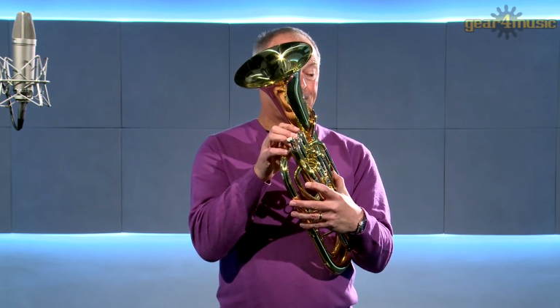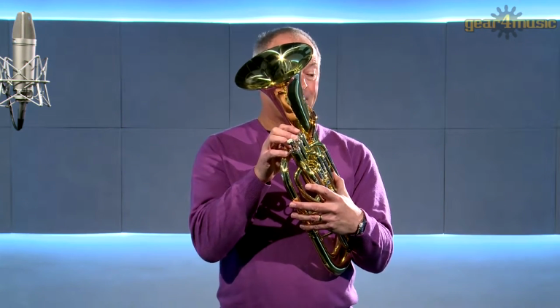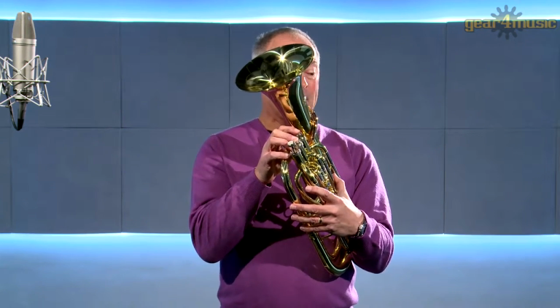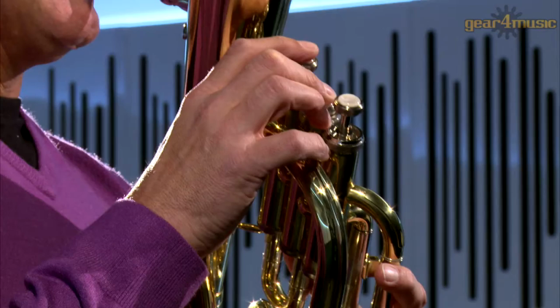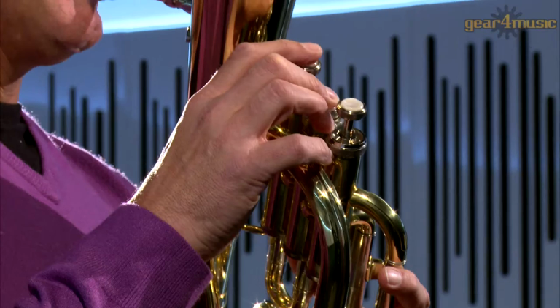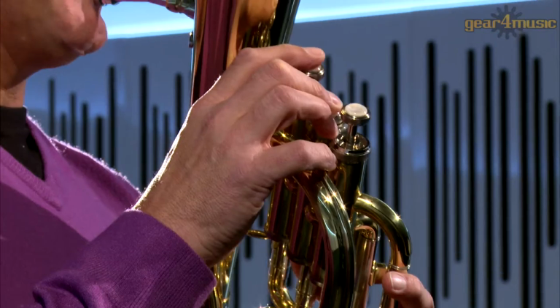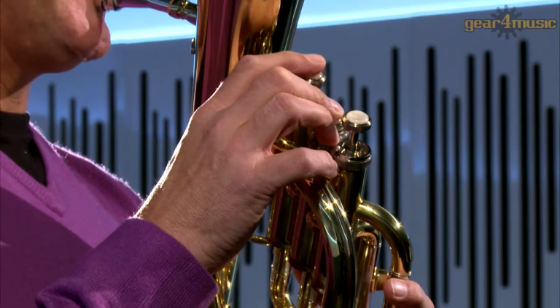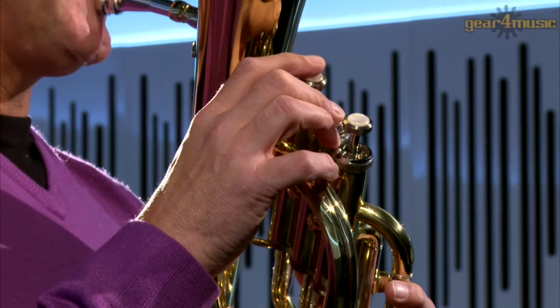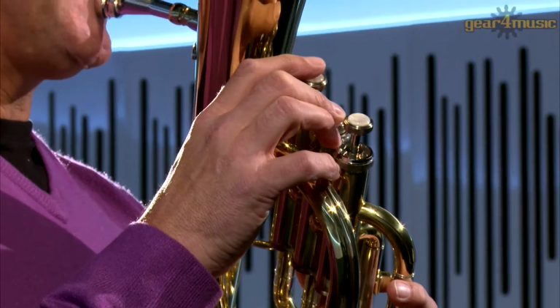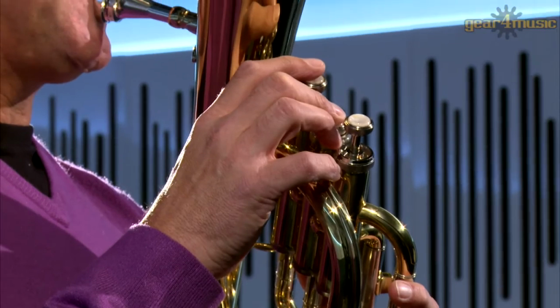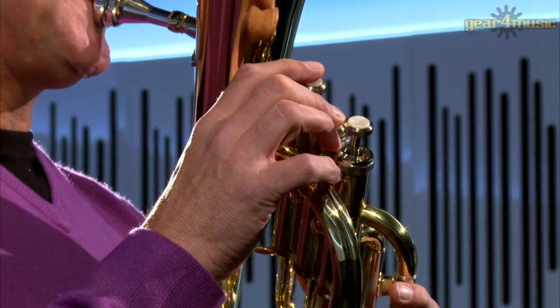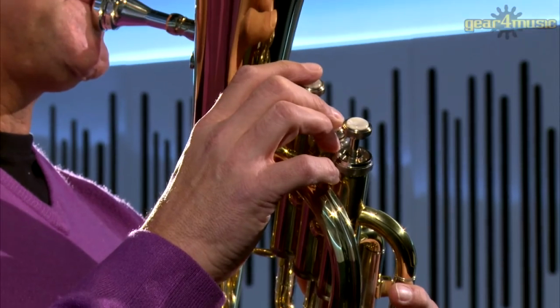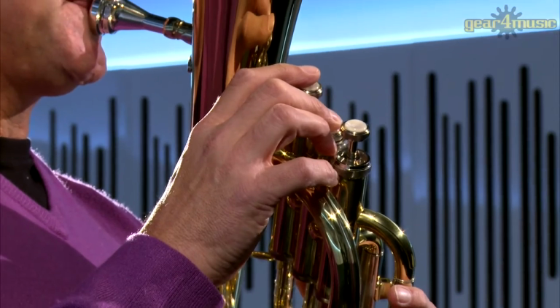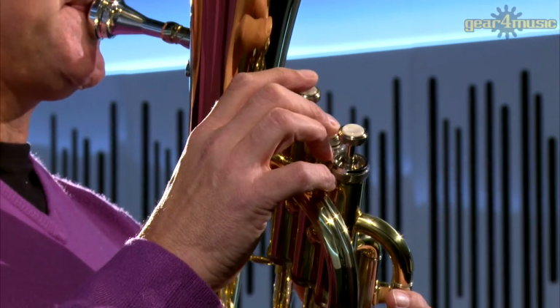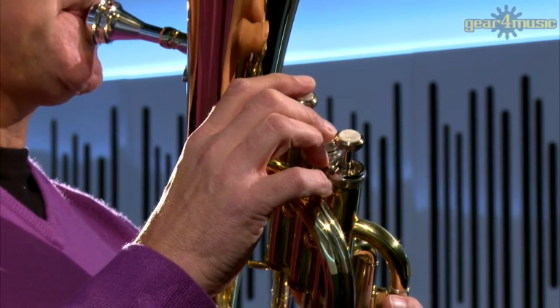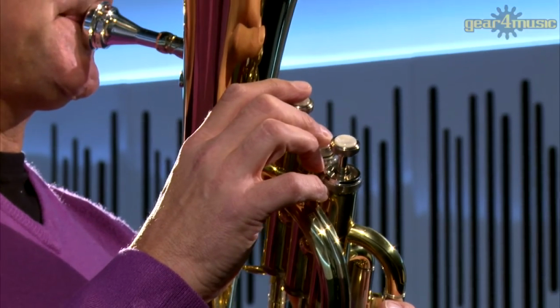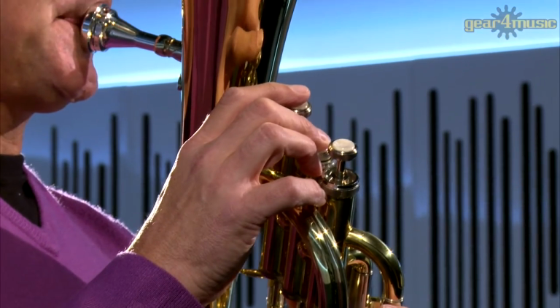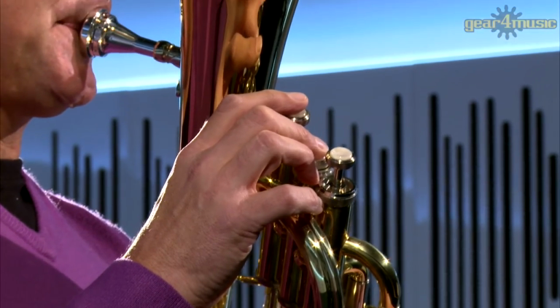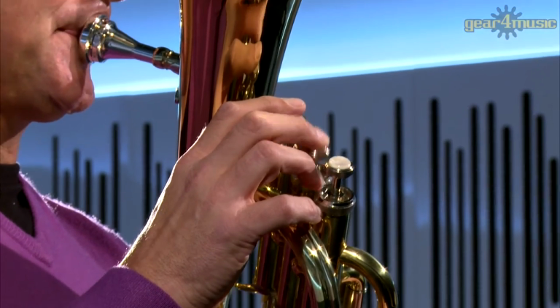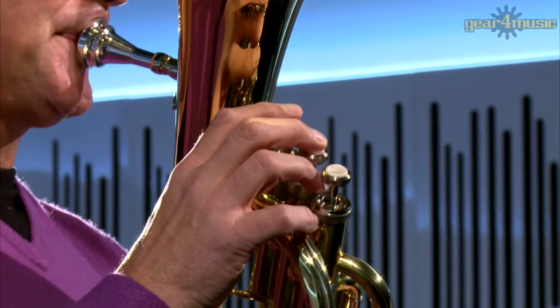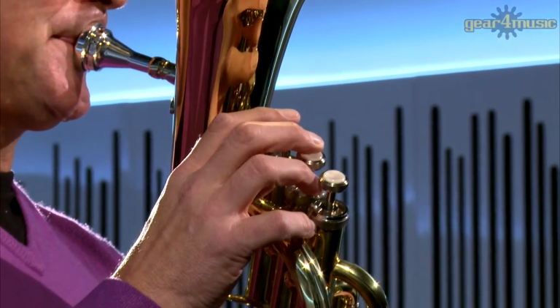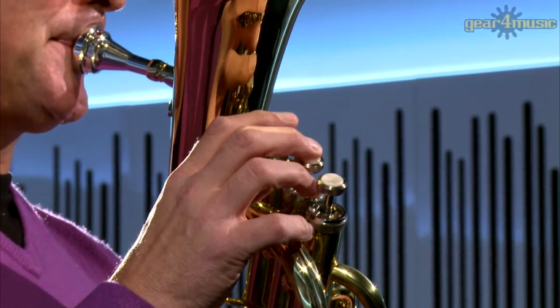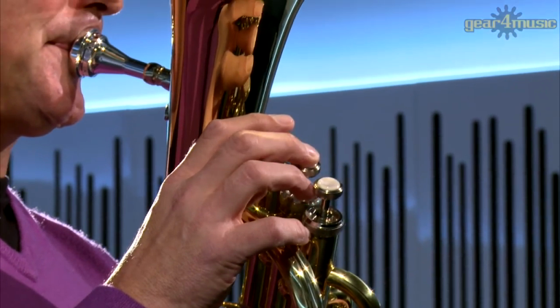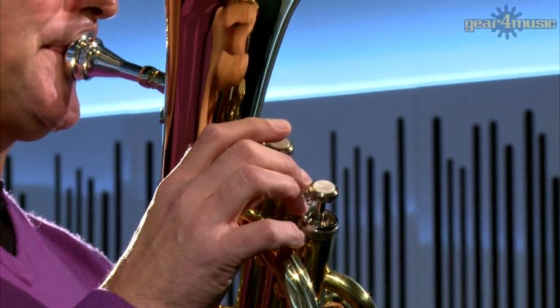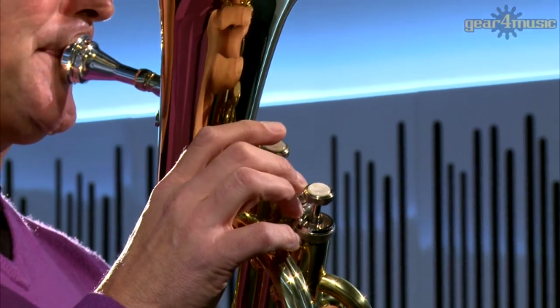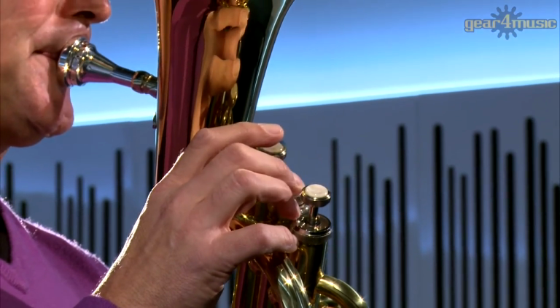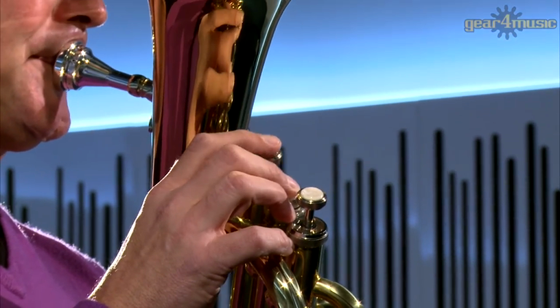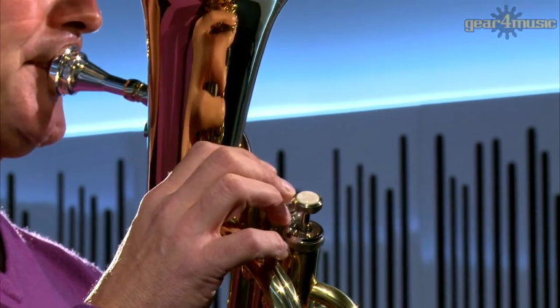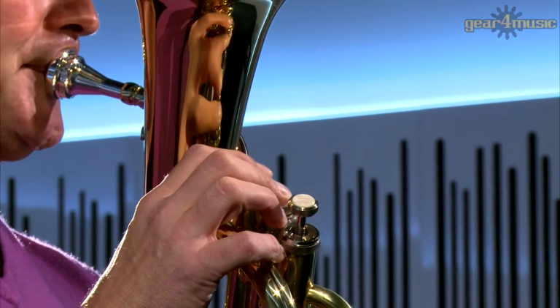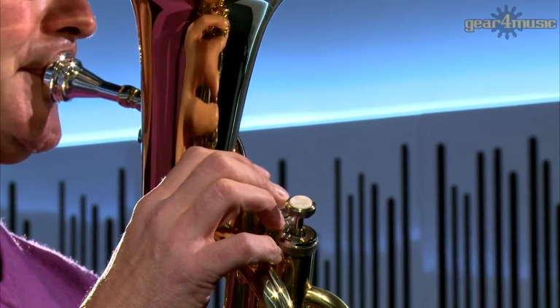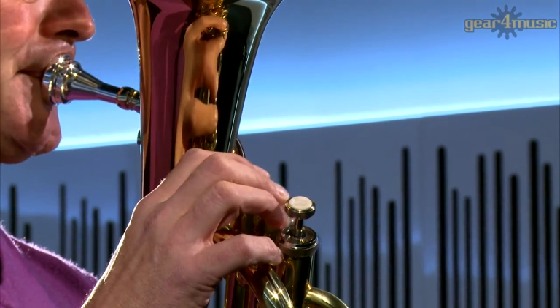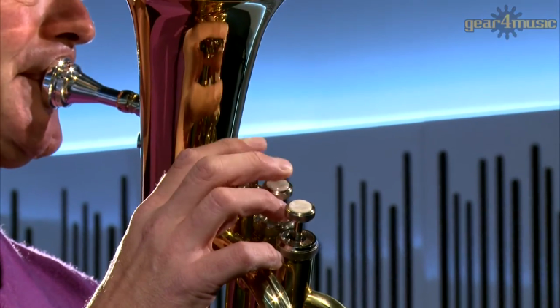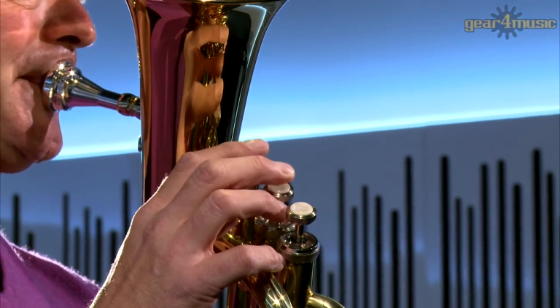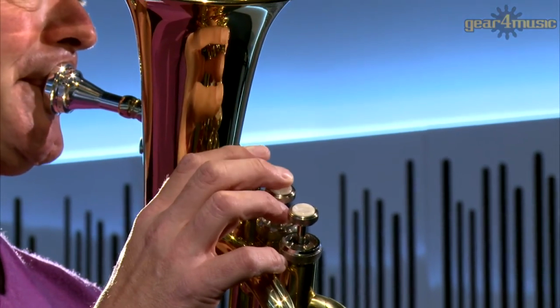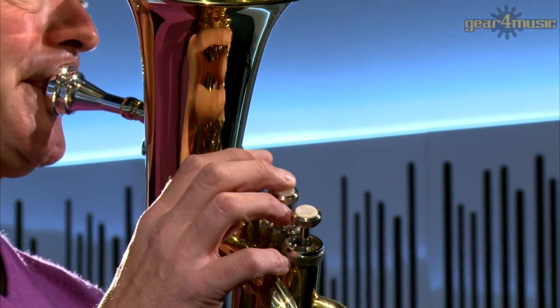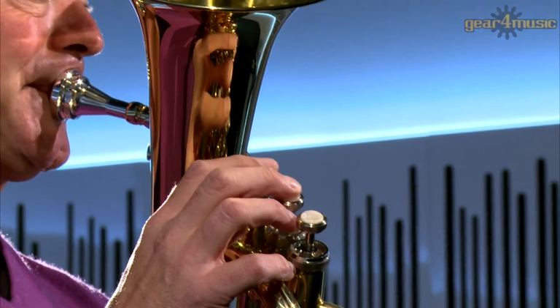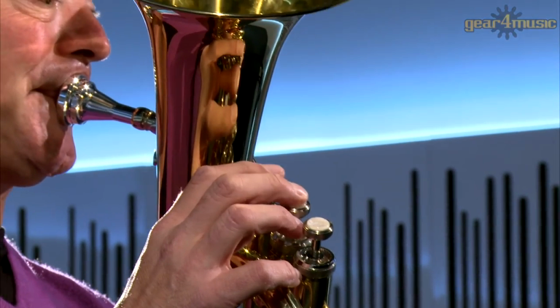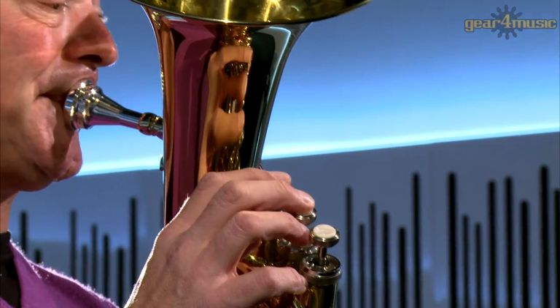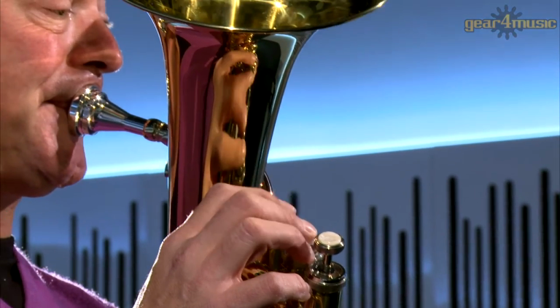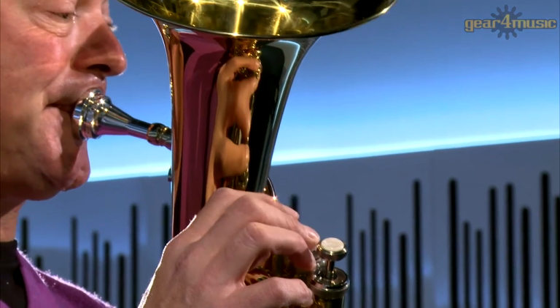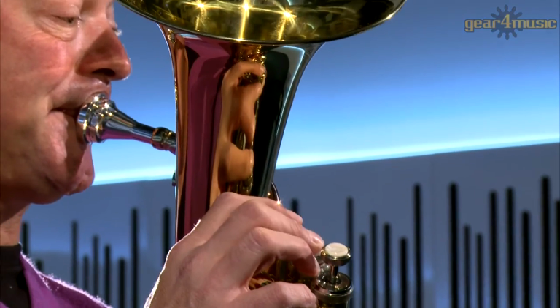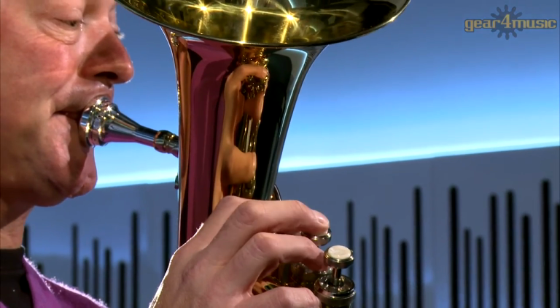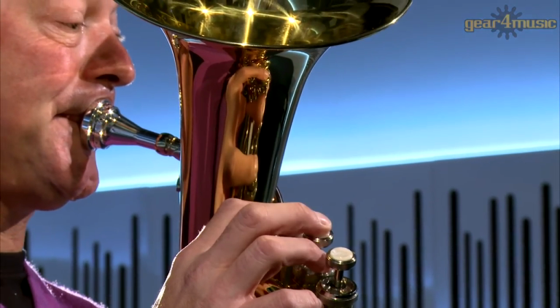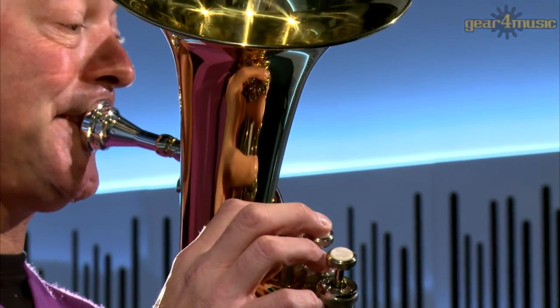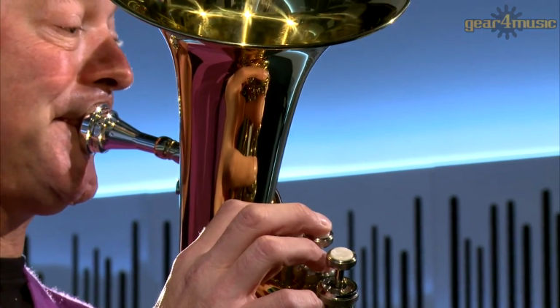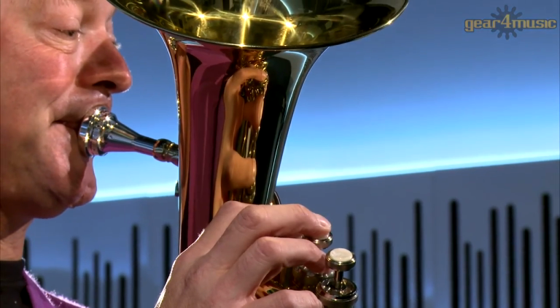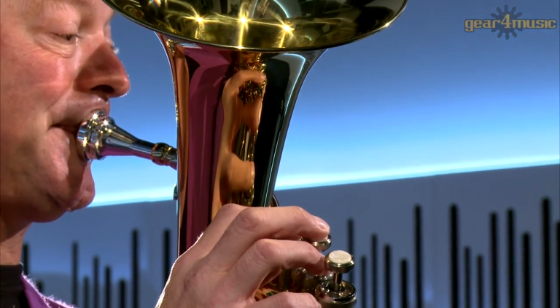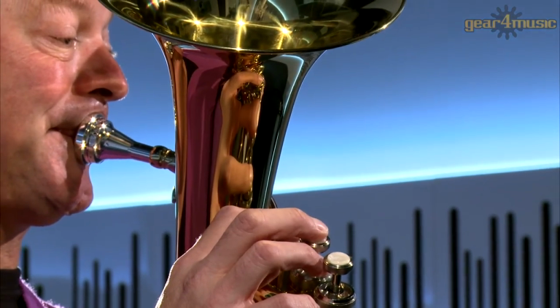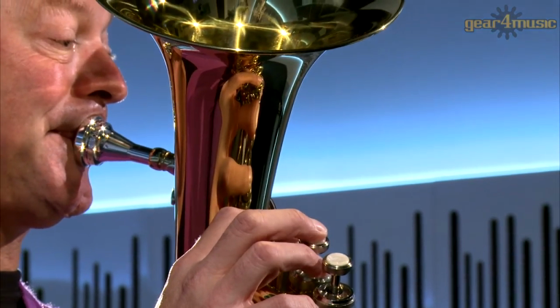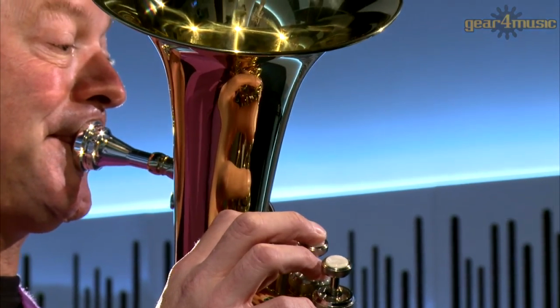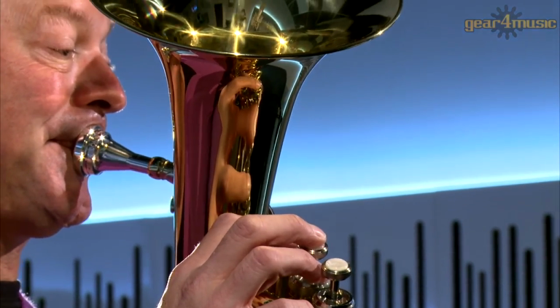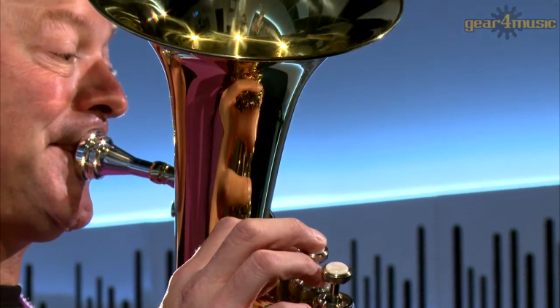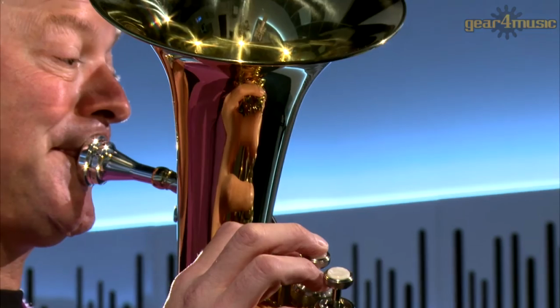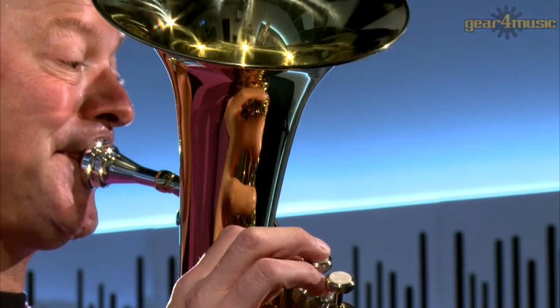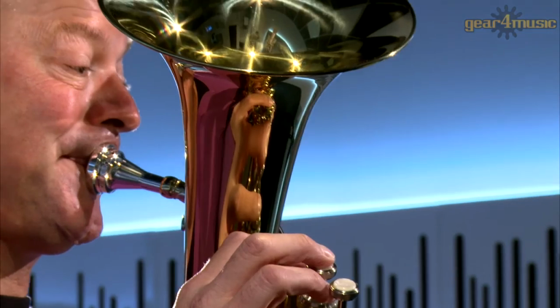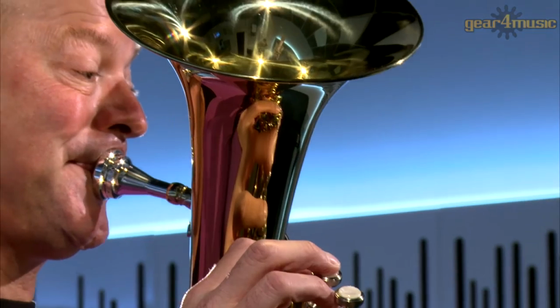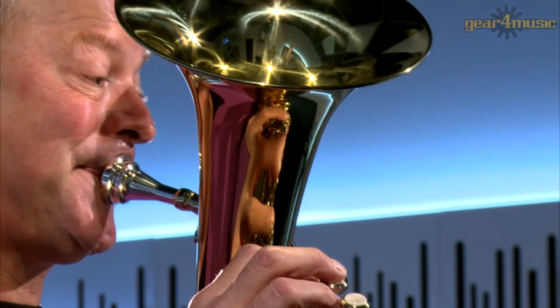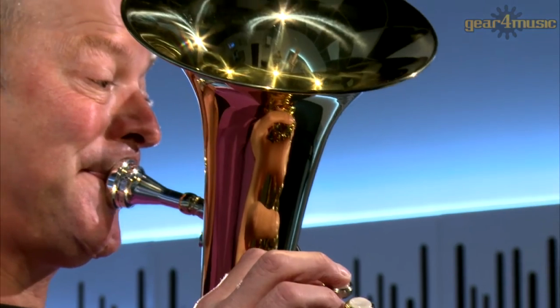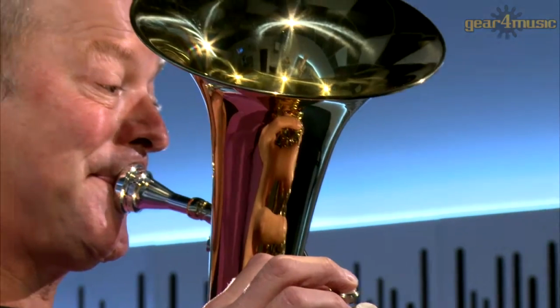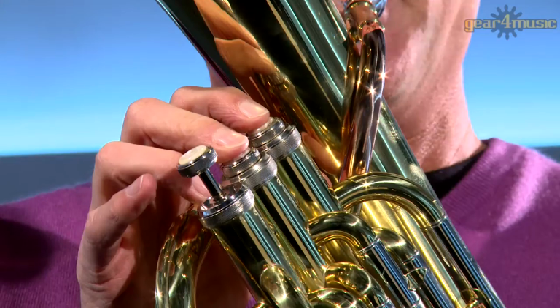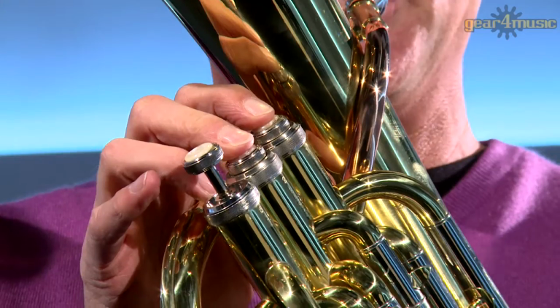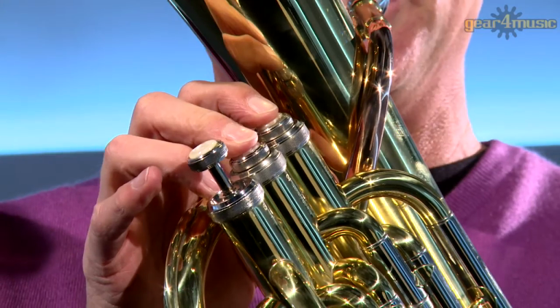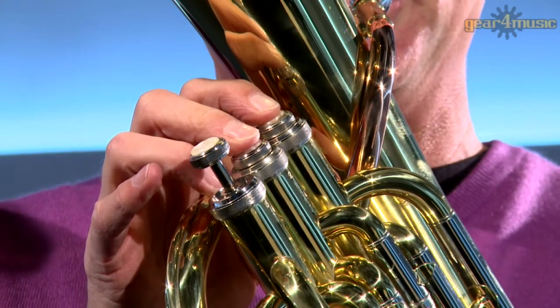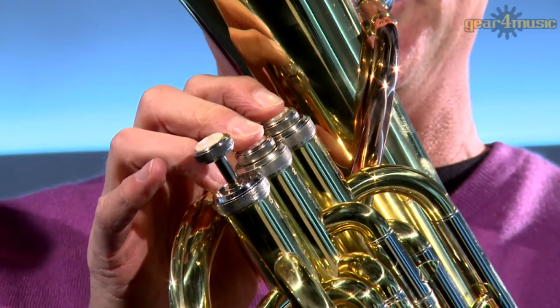Hello and welcome to Gear 4 Music, where Mike is playing the Coppergate Intermediate Baritone by Gear 4 Music.